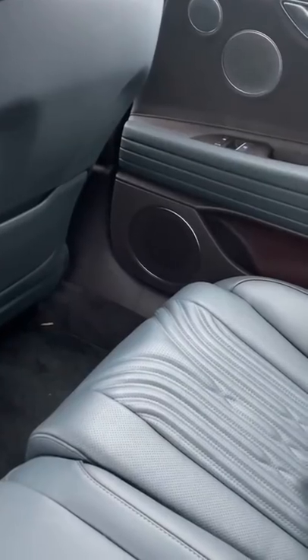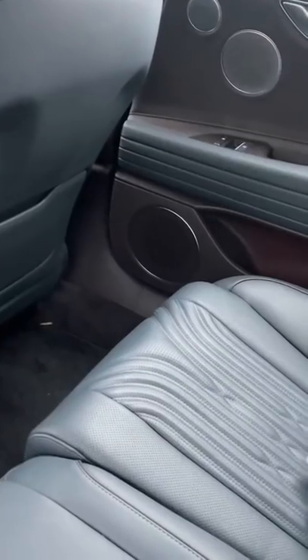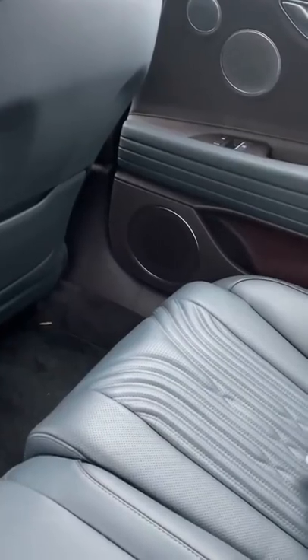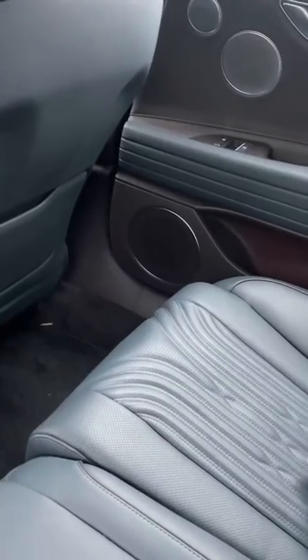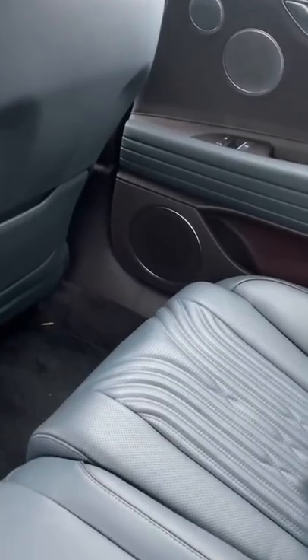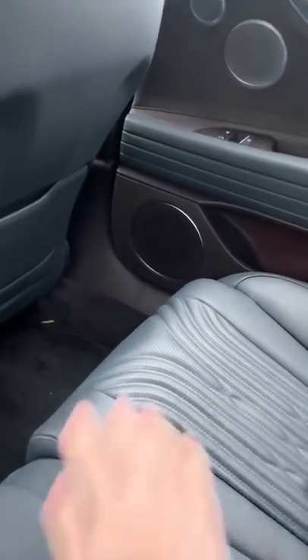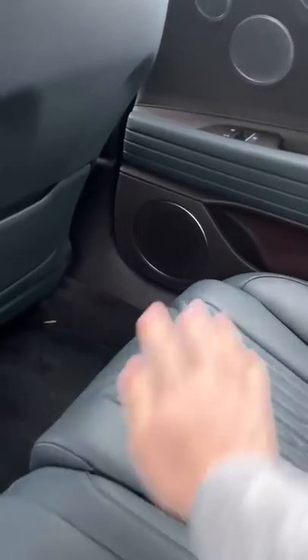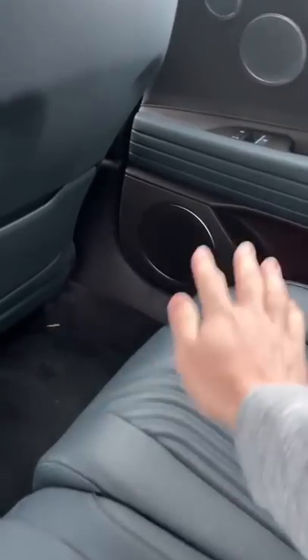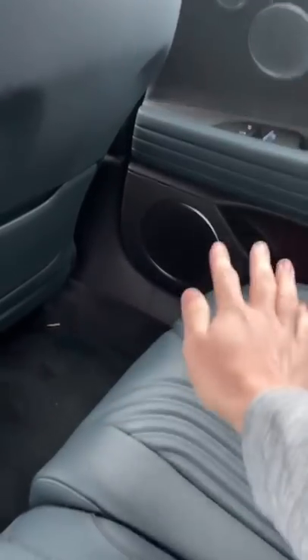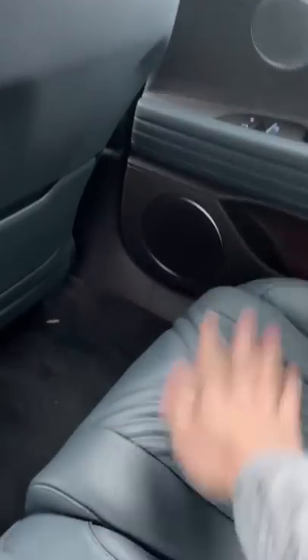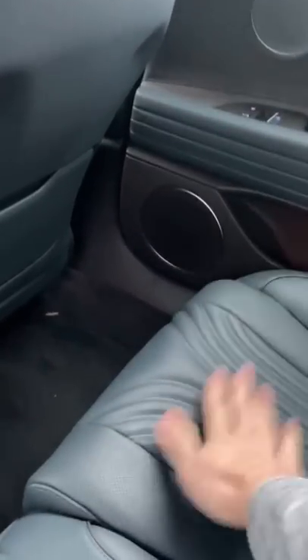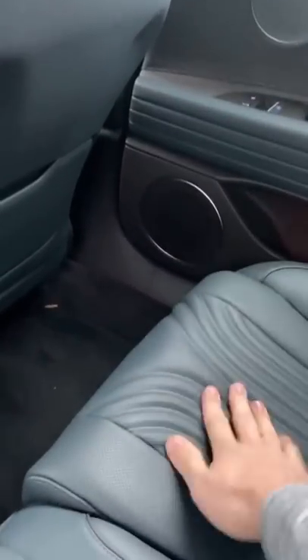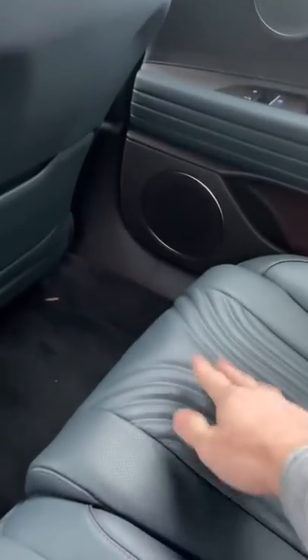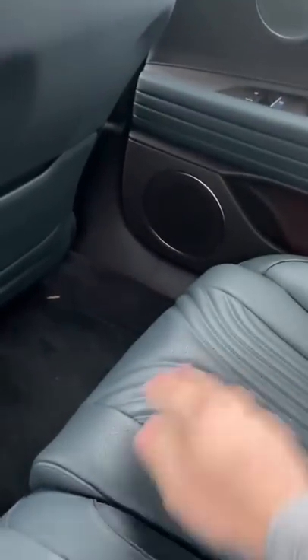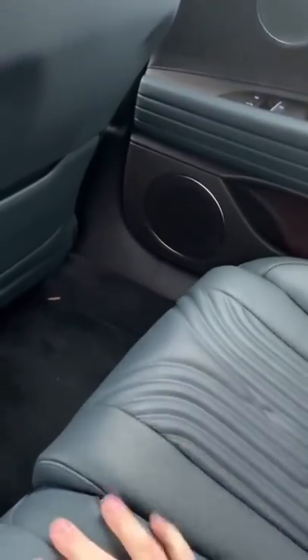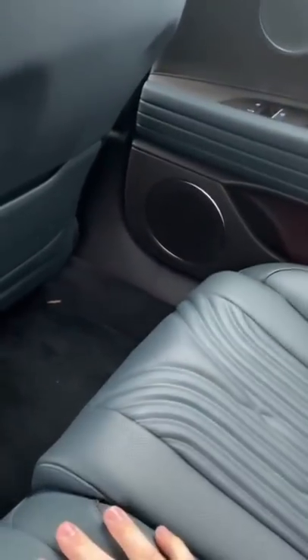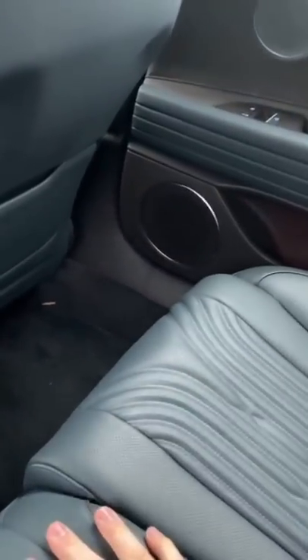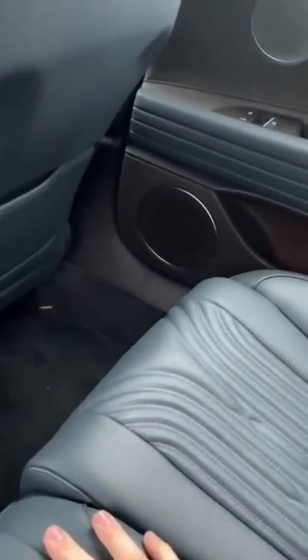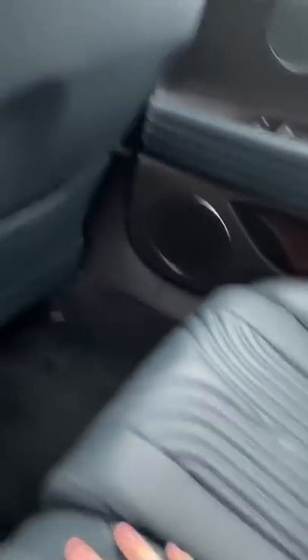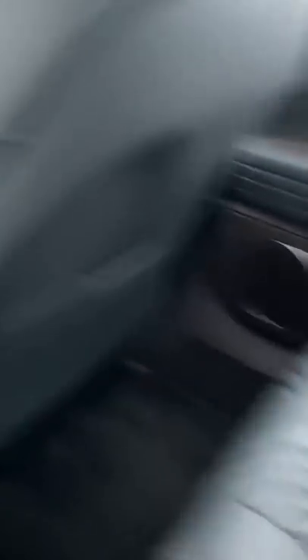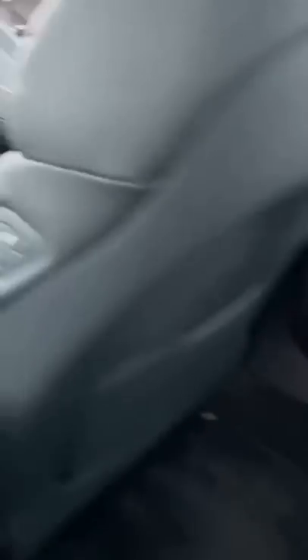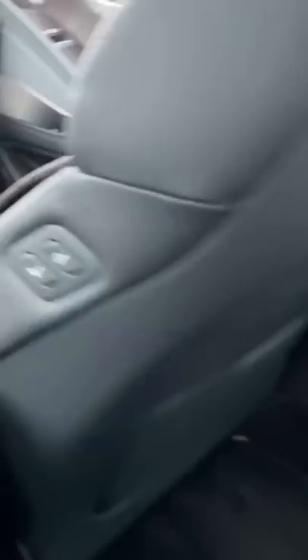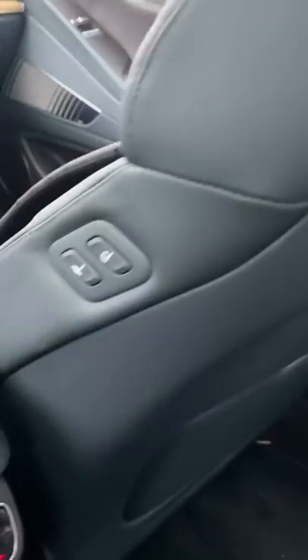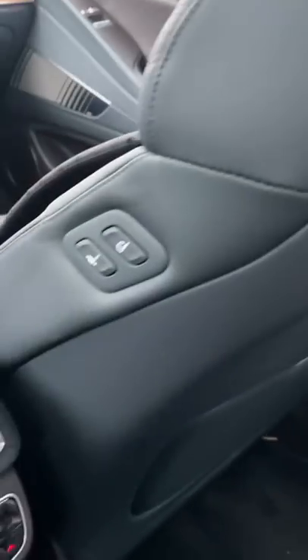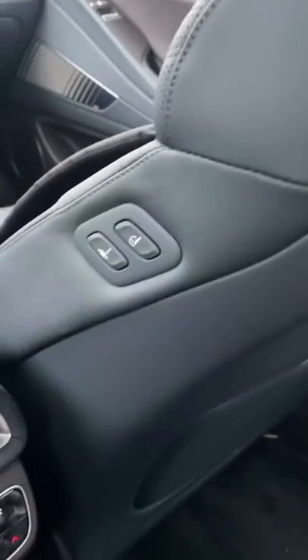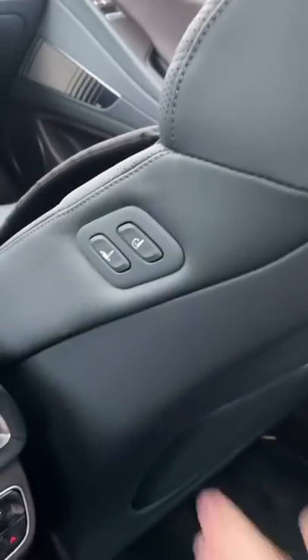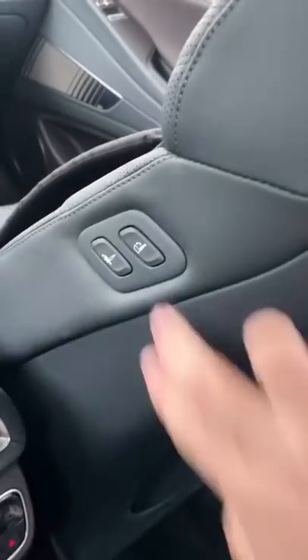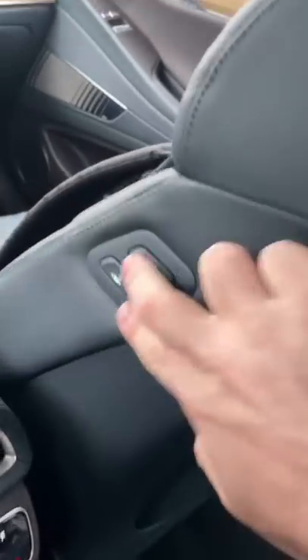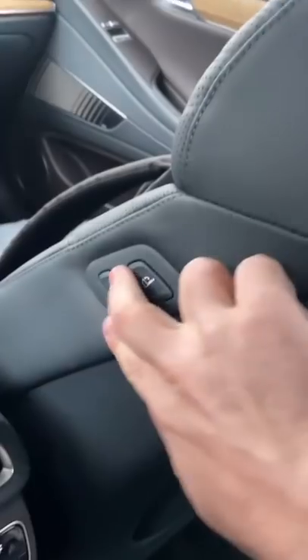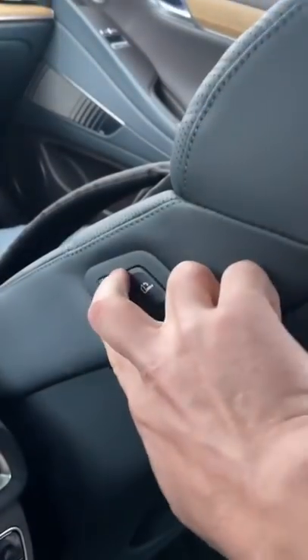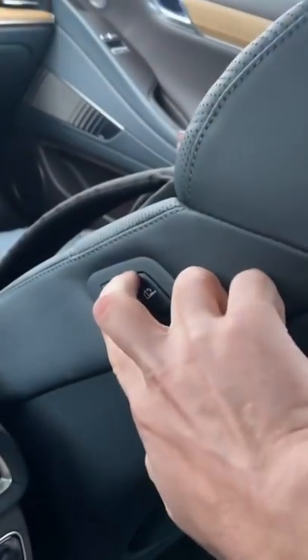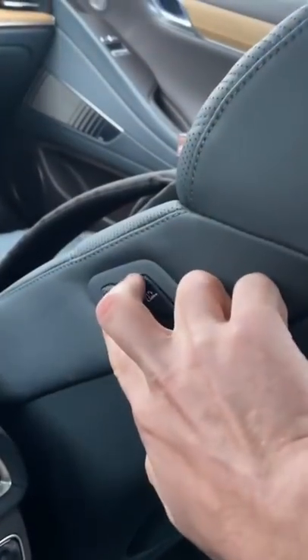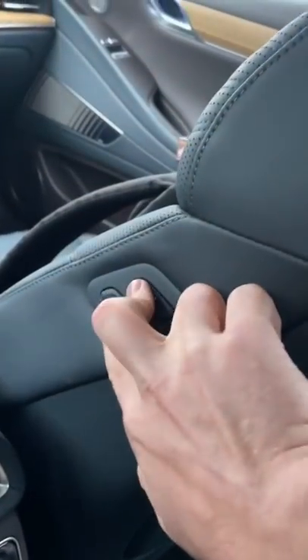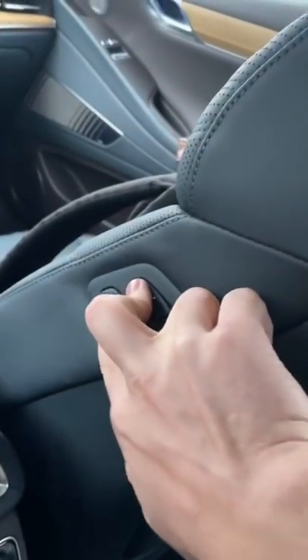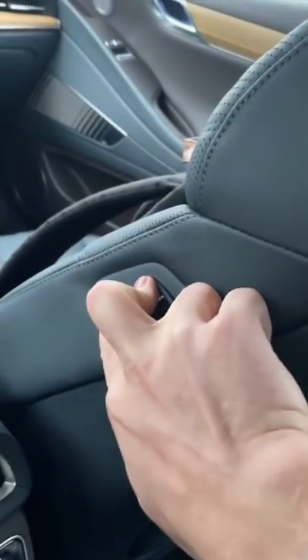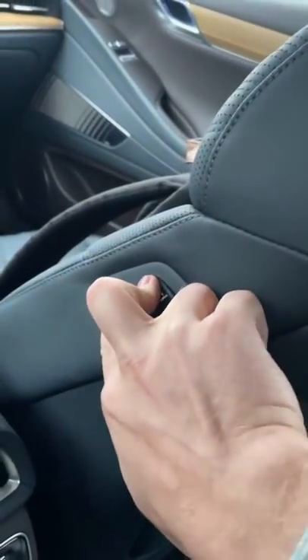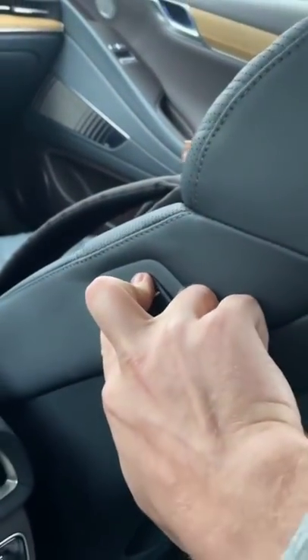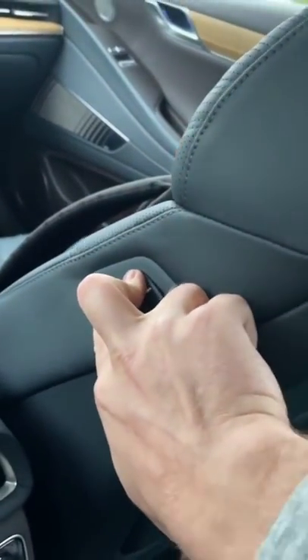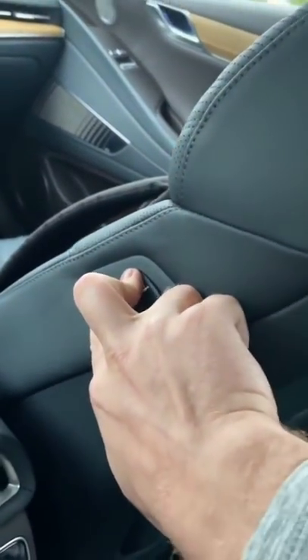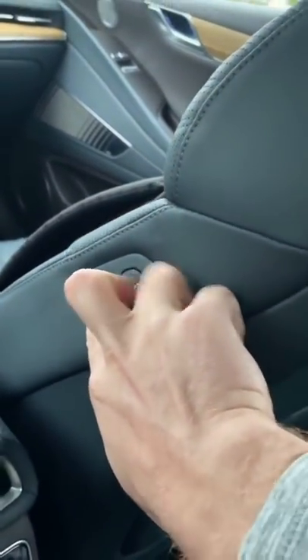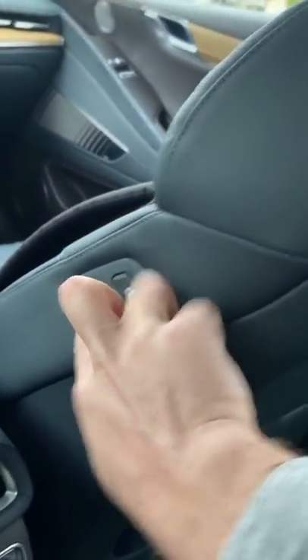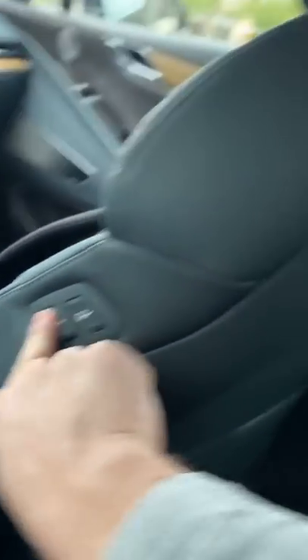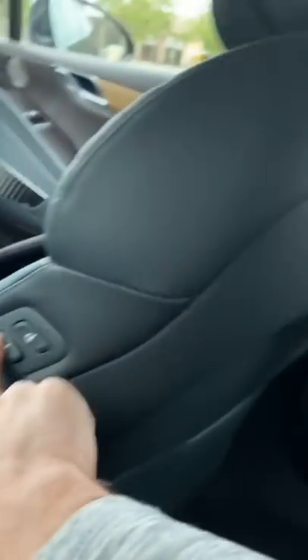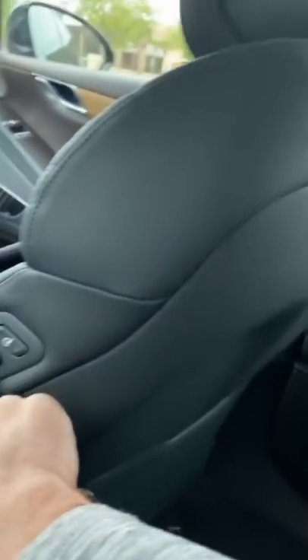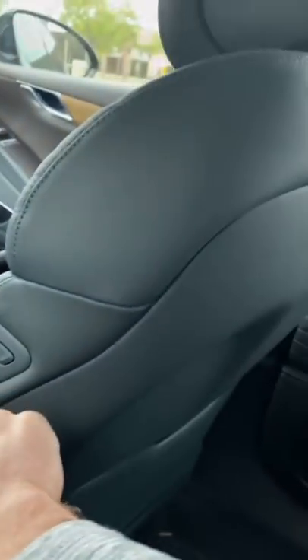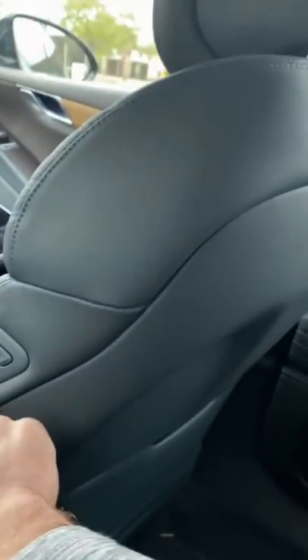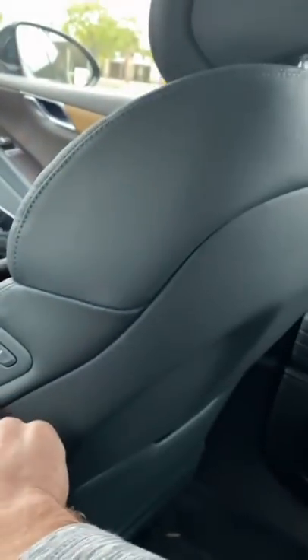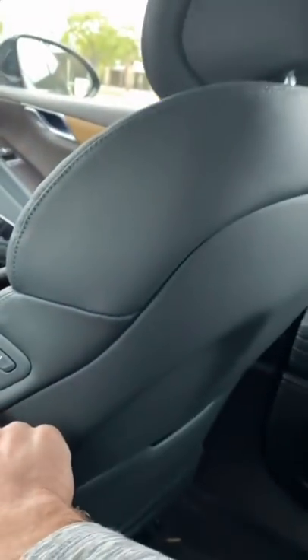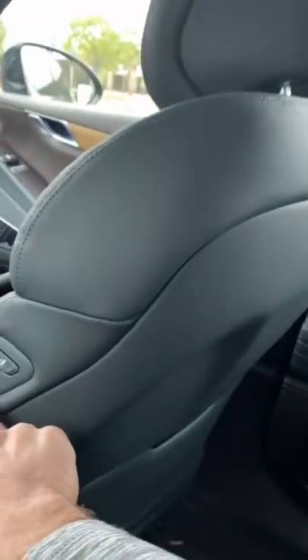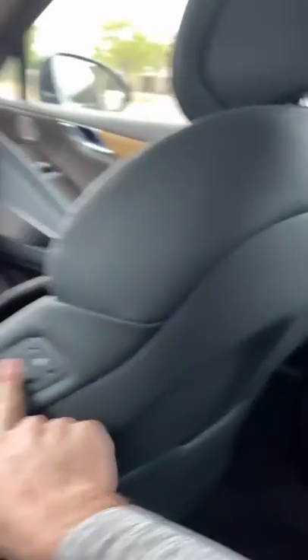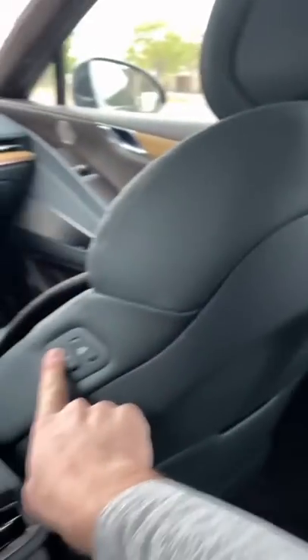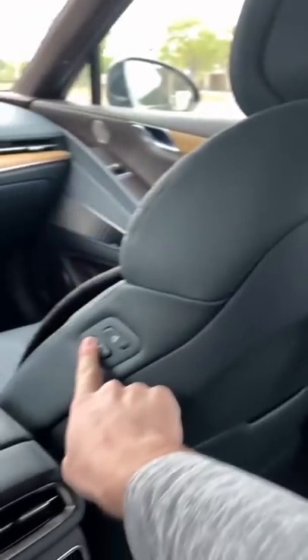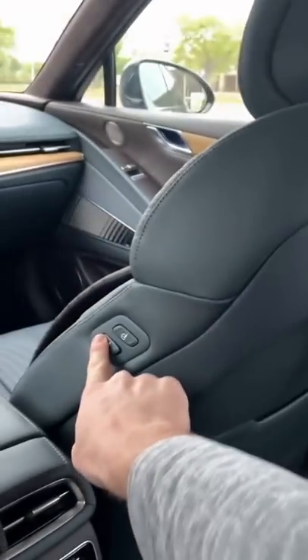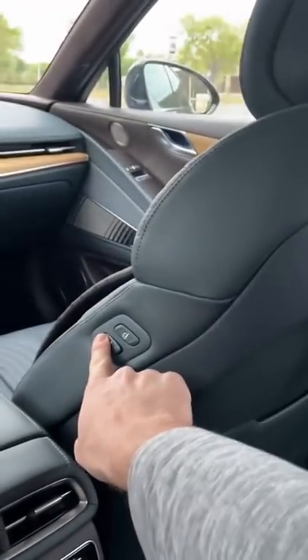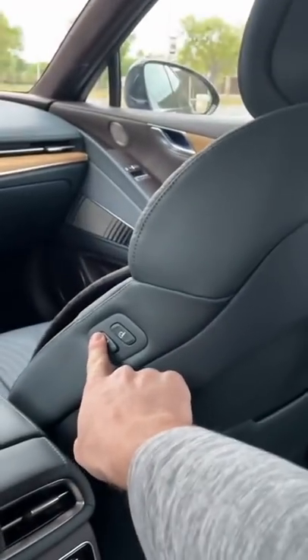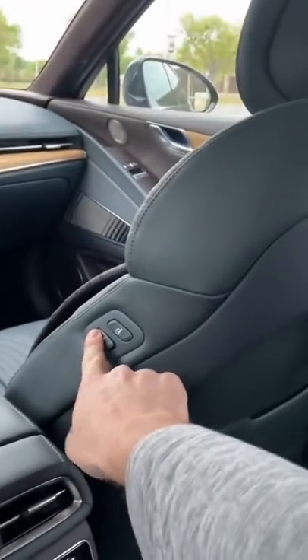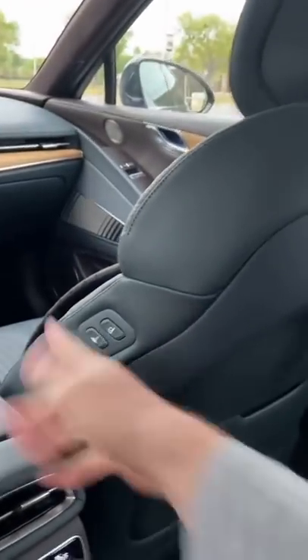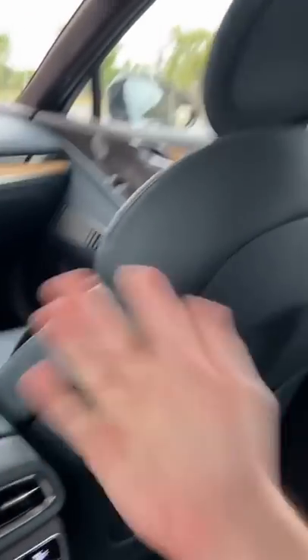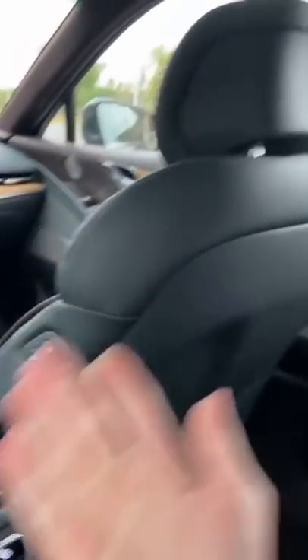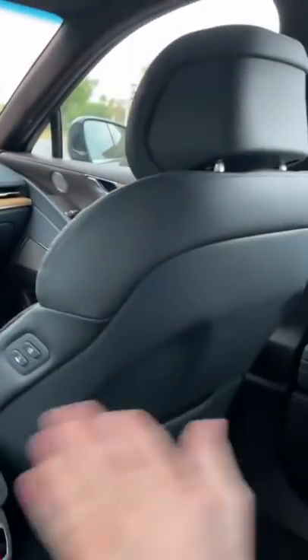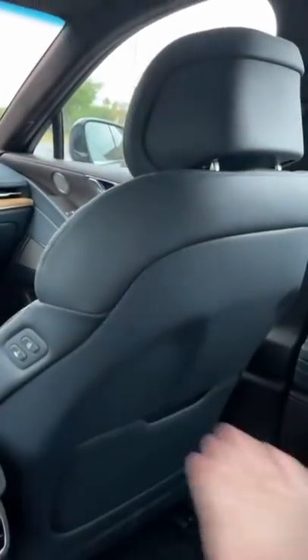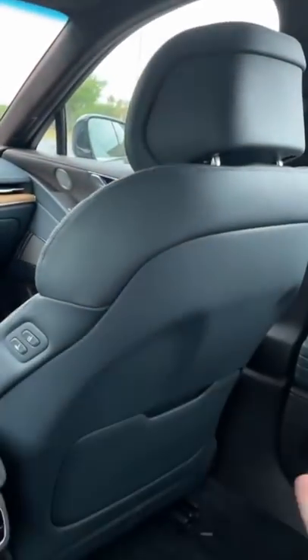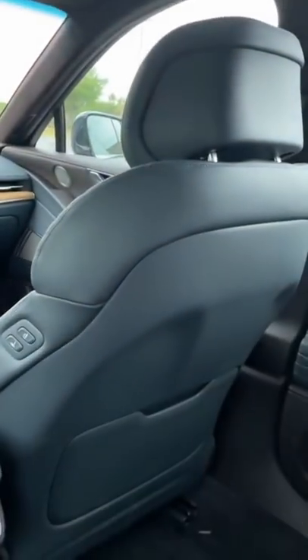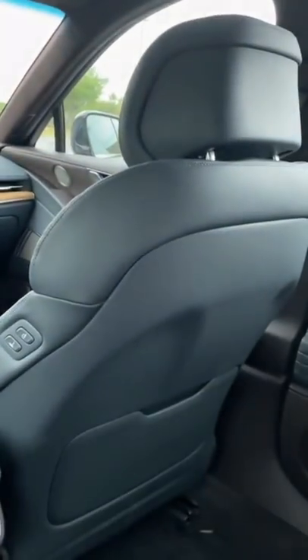Genesis knows that you might want to ride in the backseat, so they put these little controls on the passenger seat so that you can slide this front seat forward.